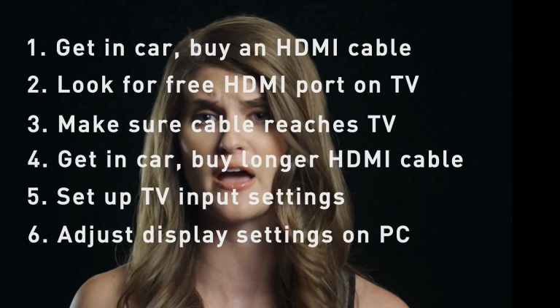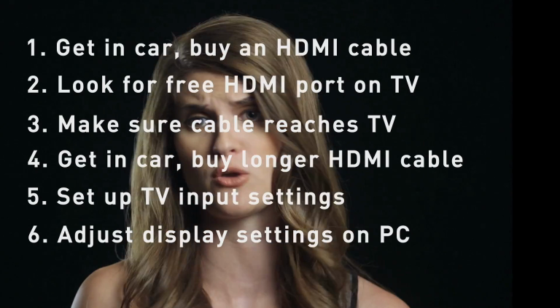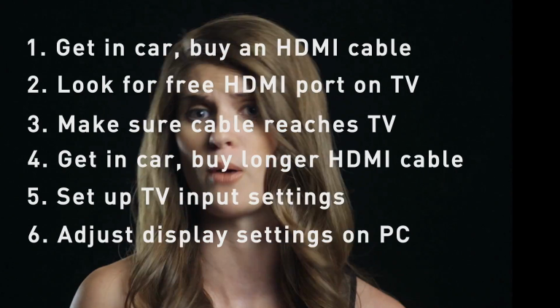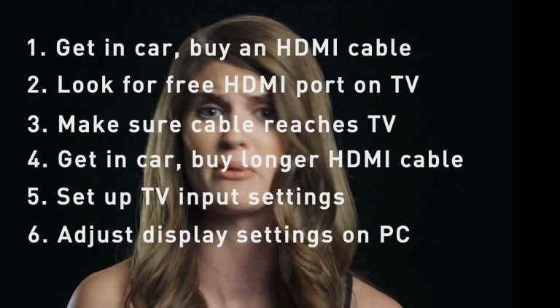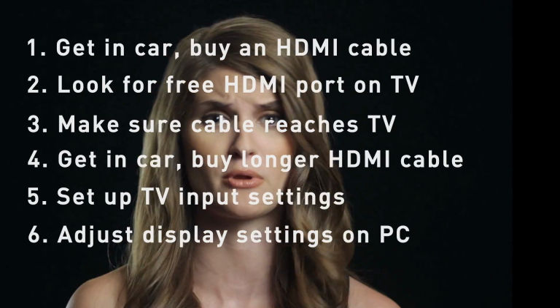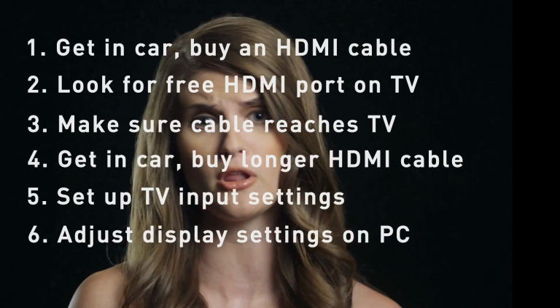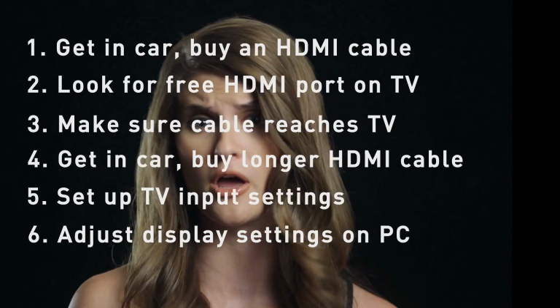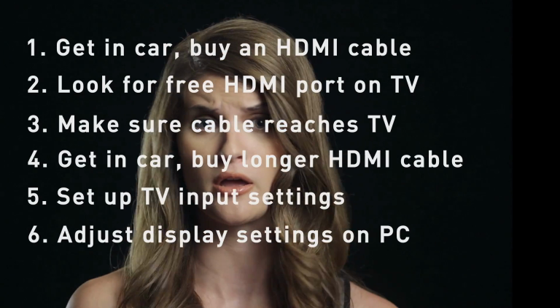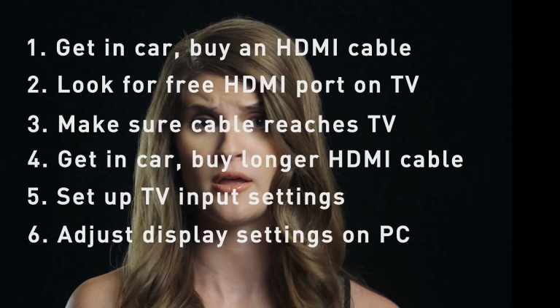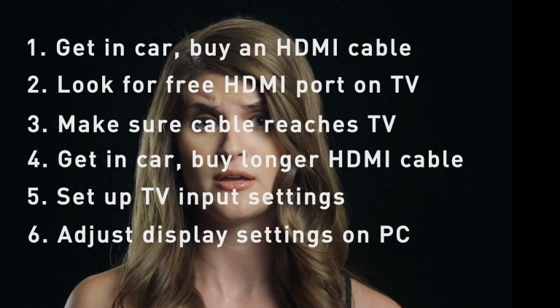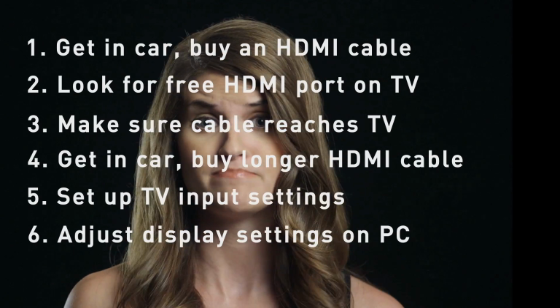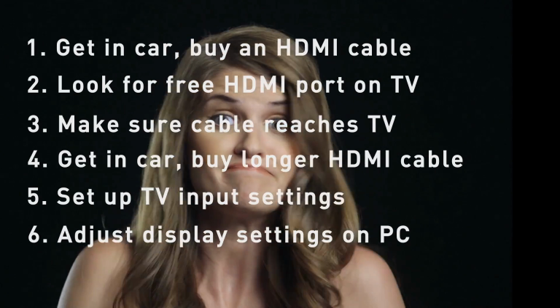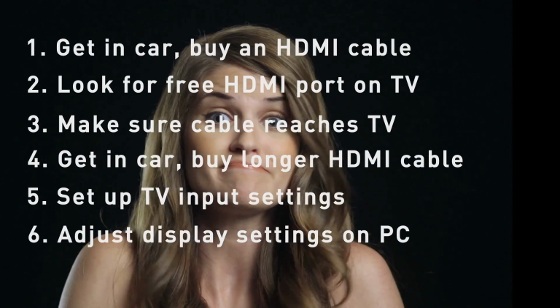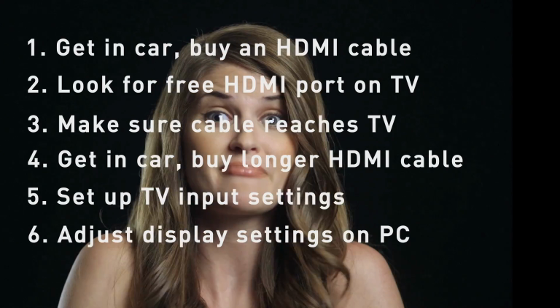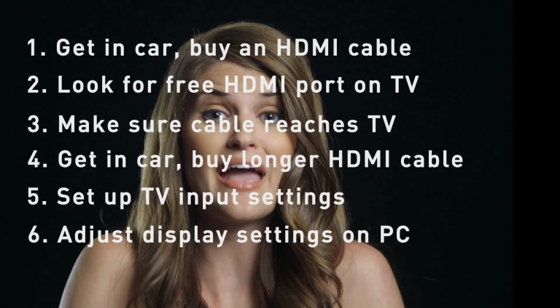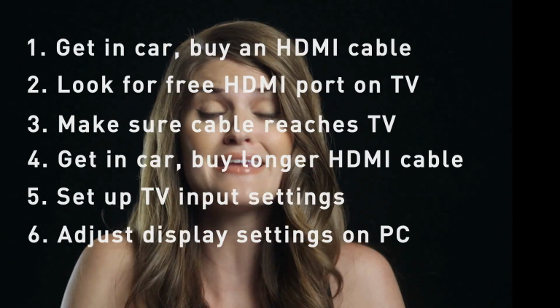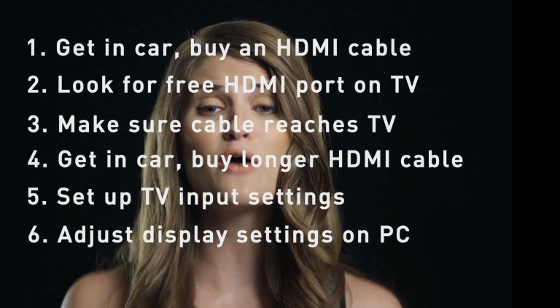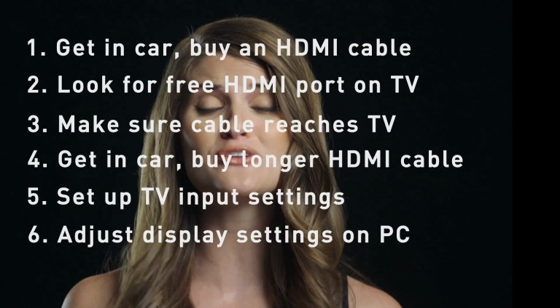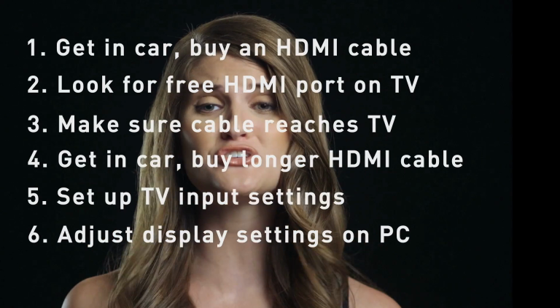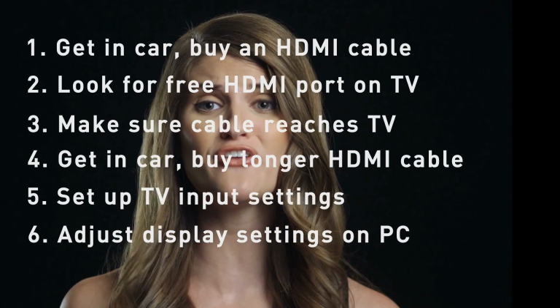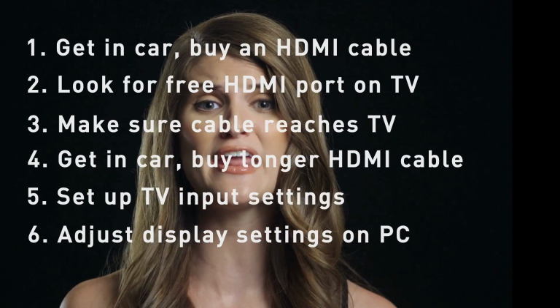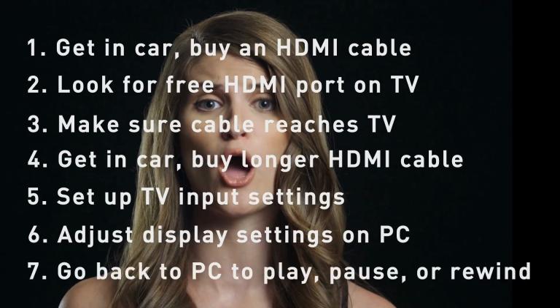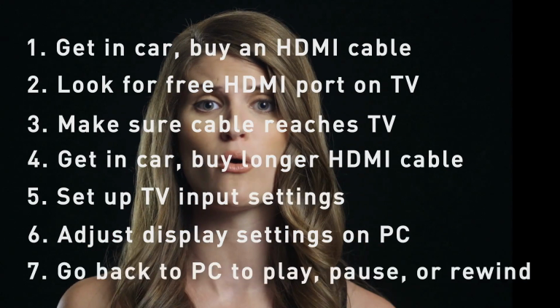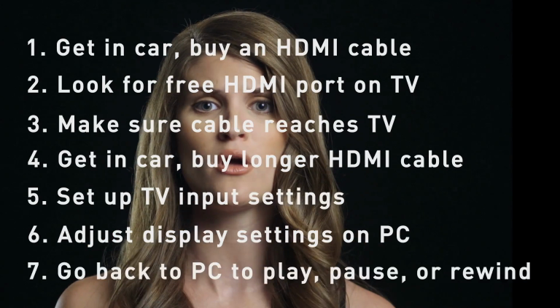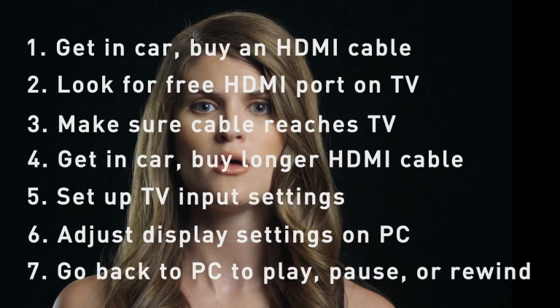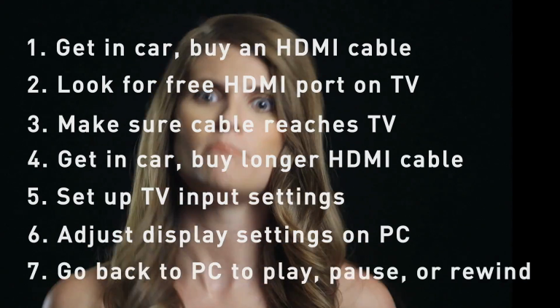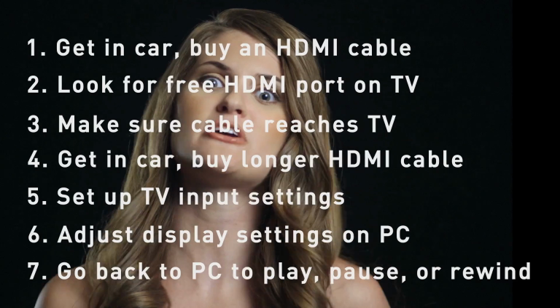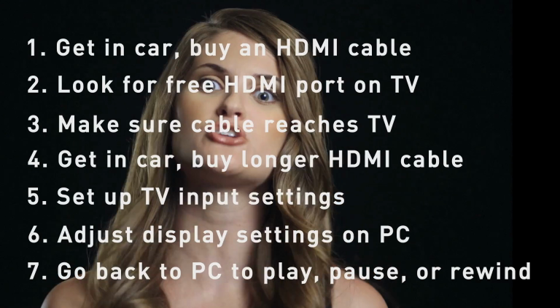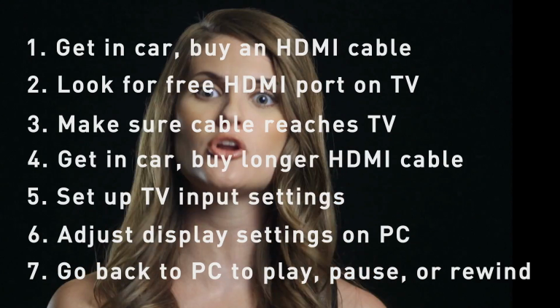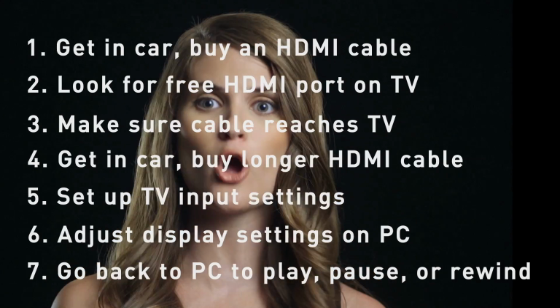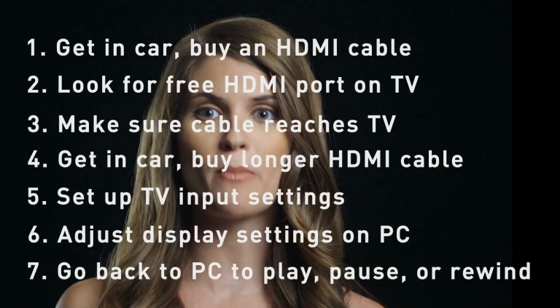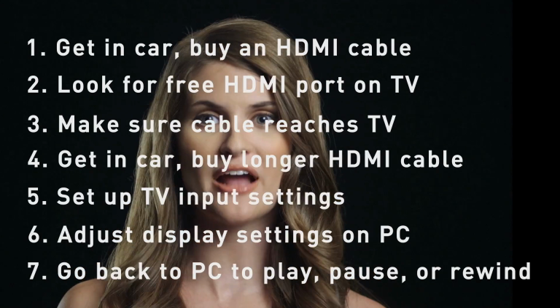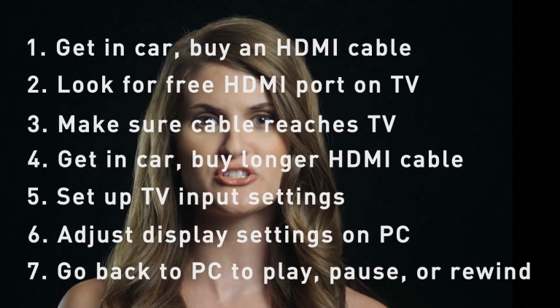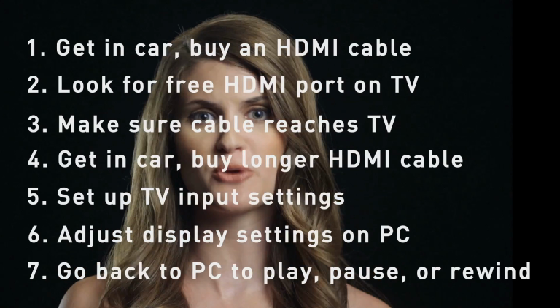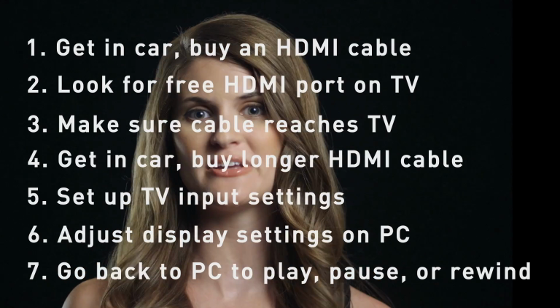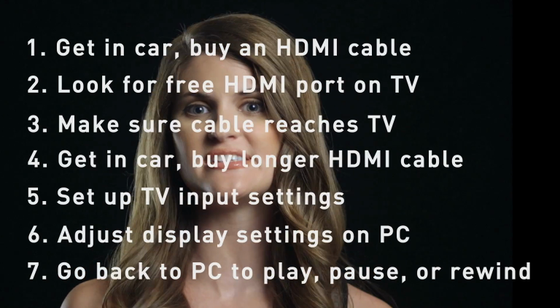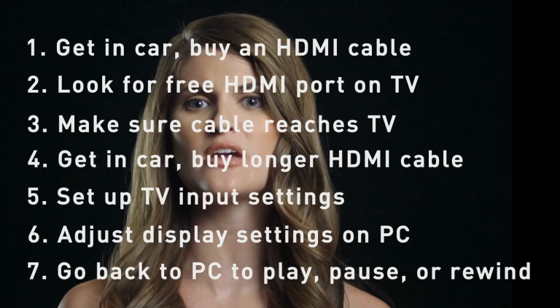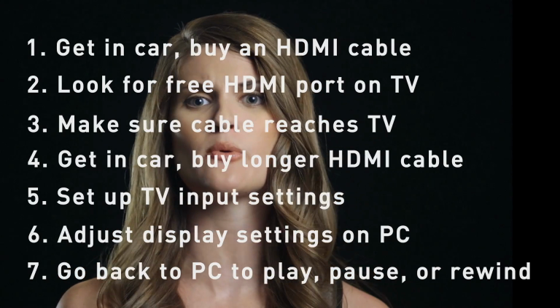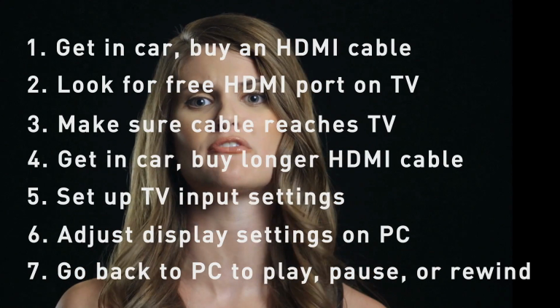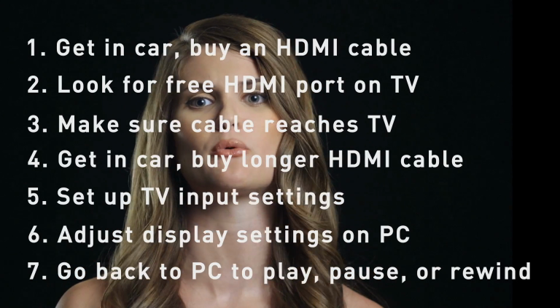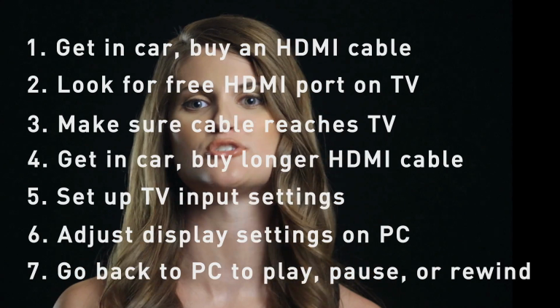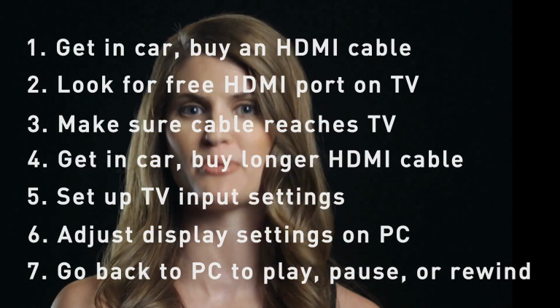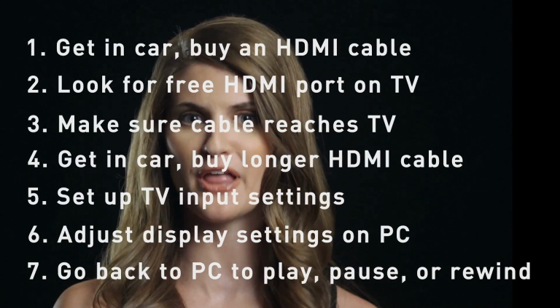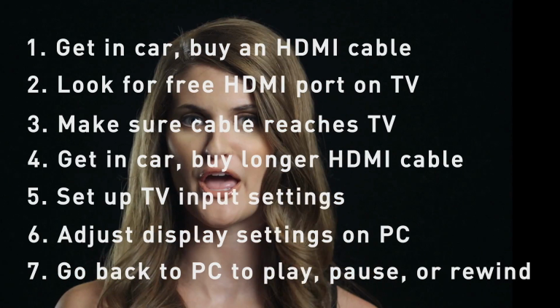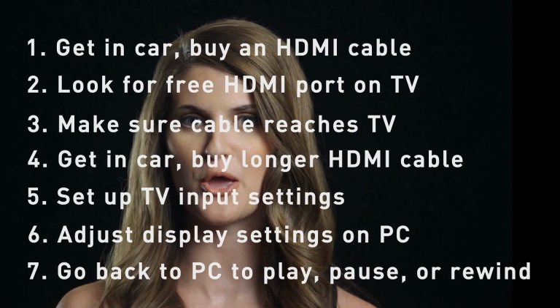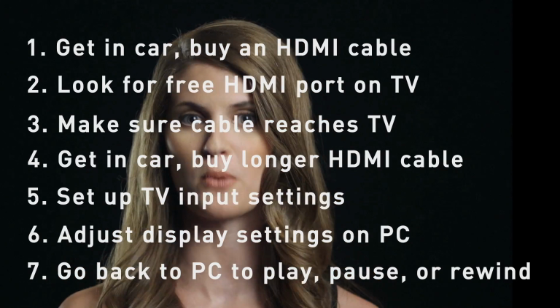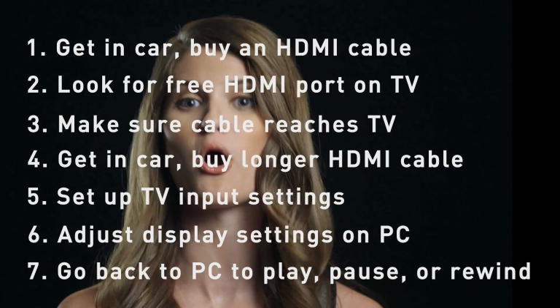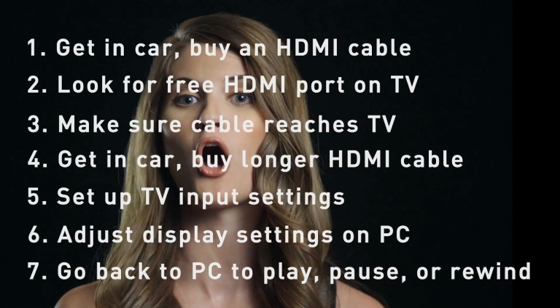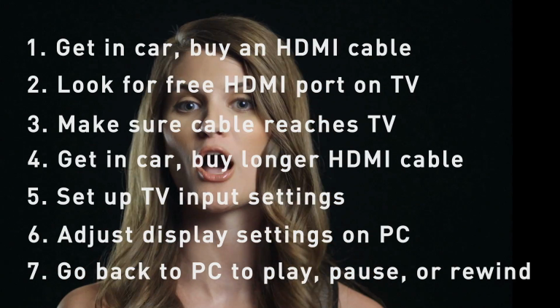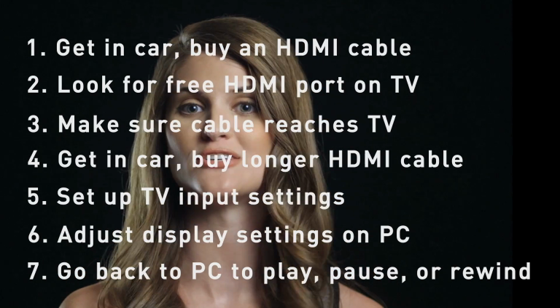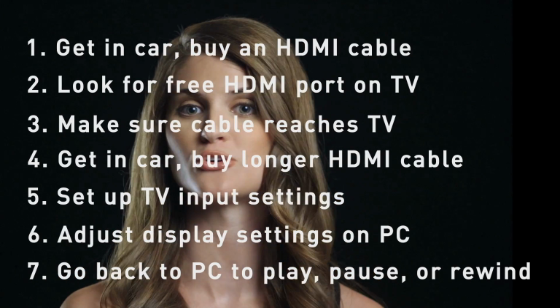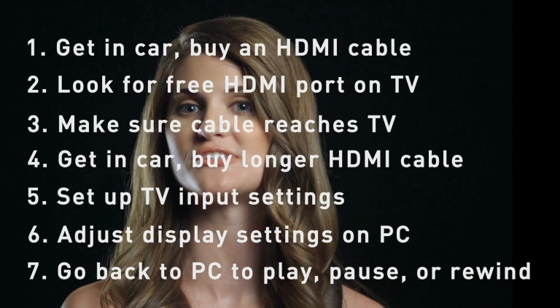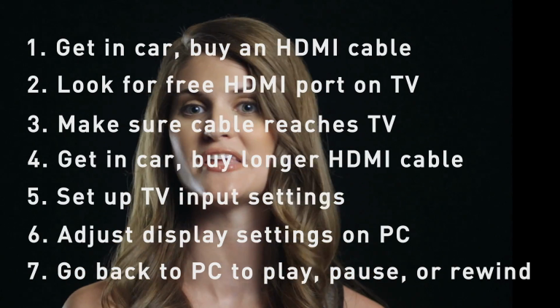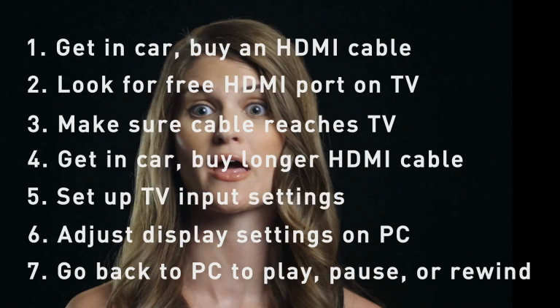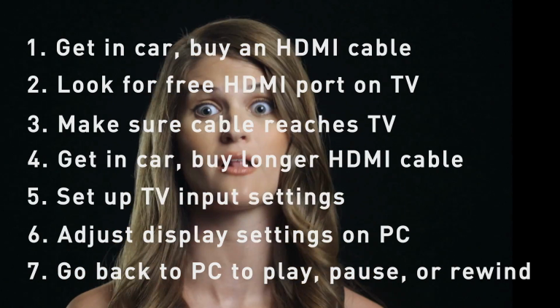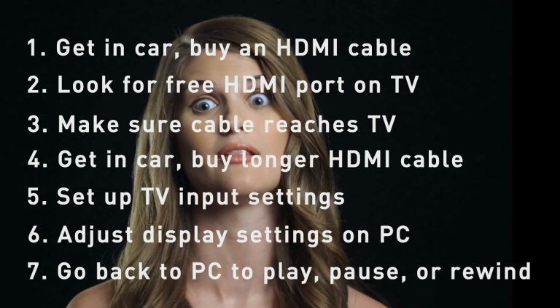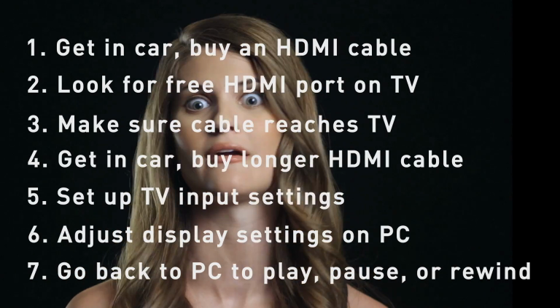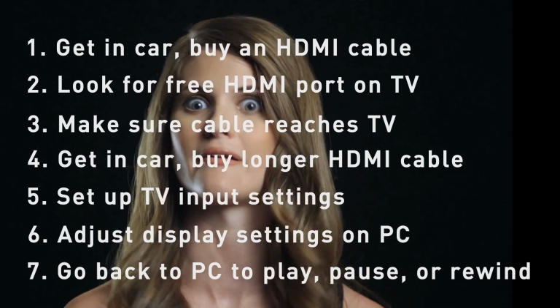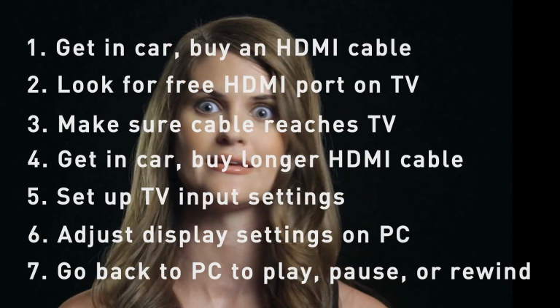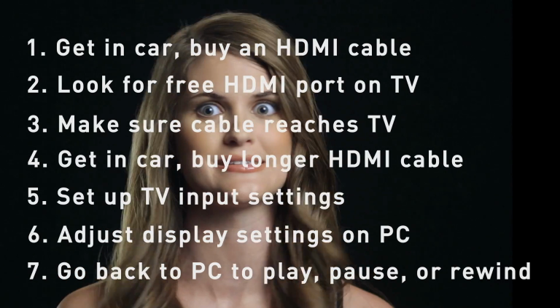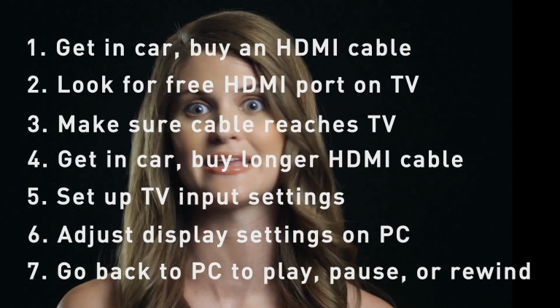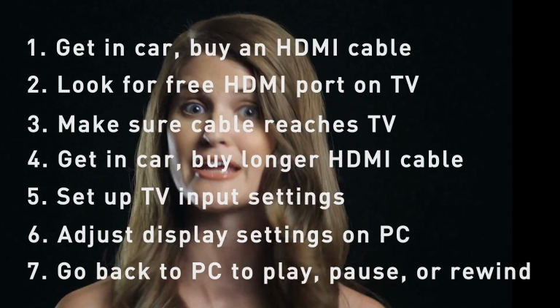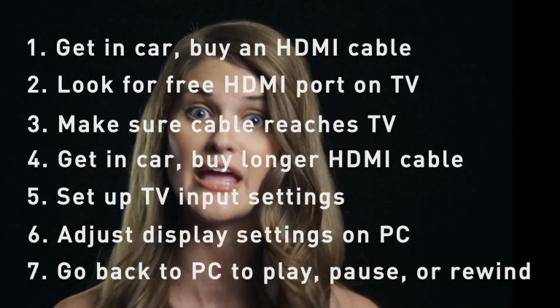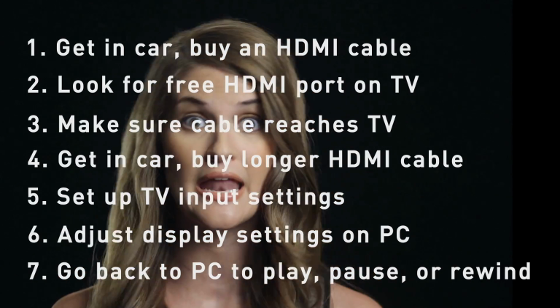It depends on how fat you want people to look. And now watch your video — make sure to go back to your PC whenever you want to play, pause, or see that hilarious scene again.